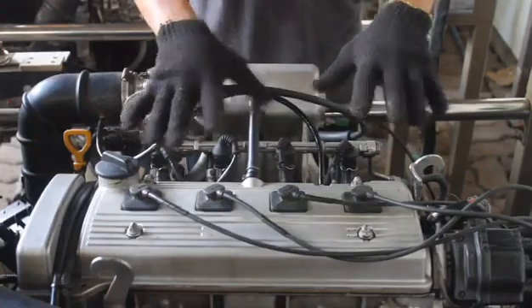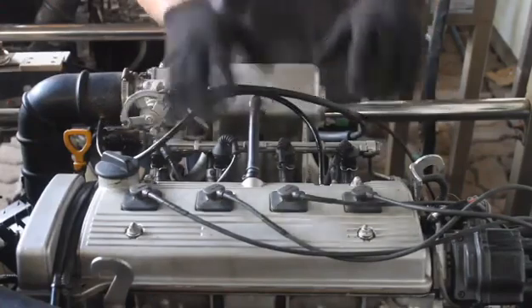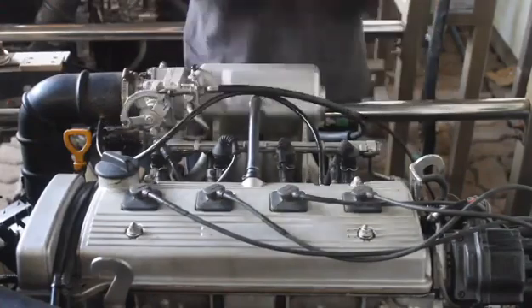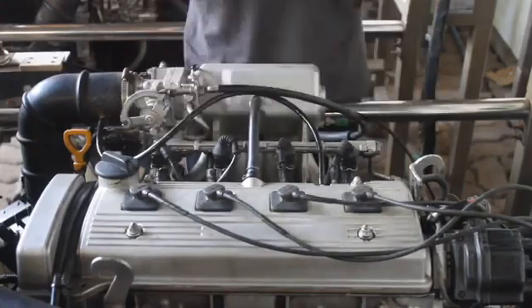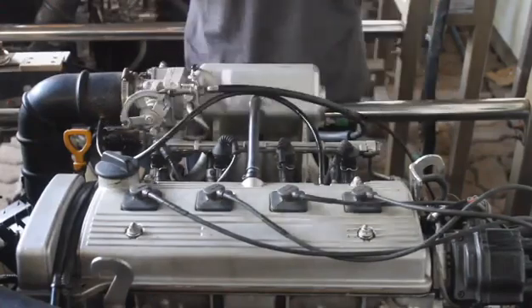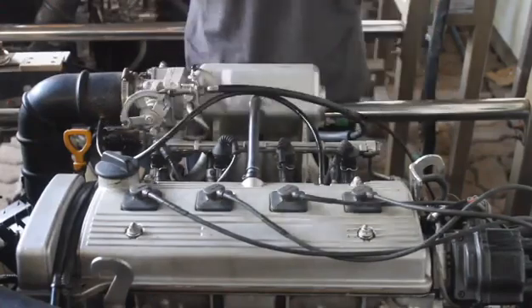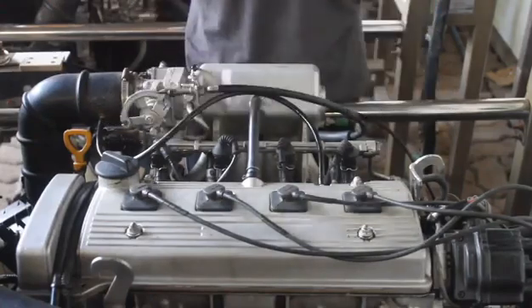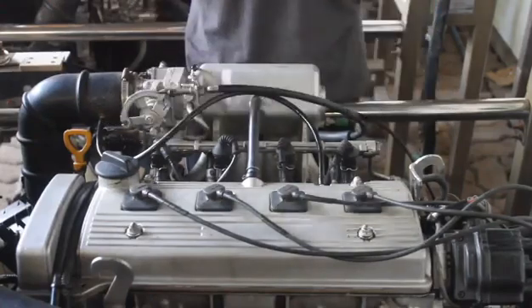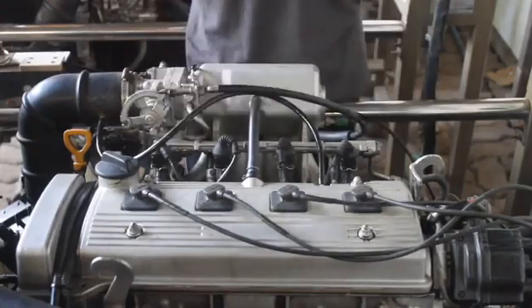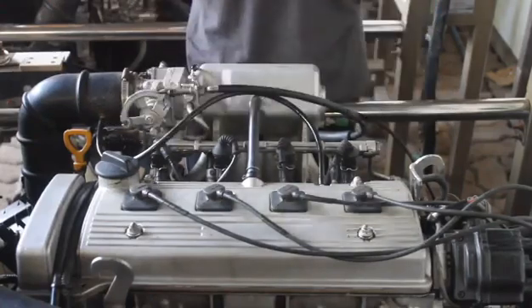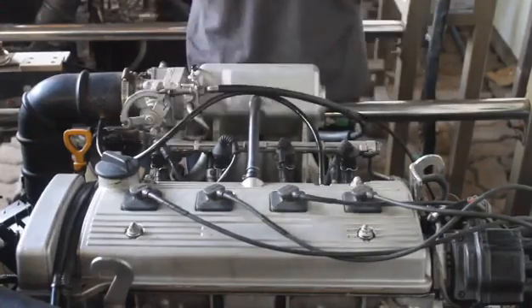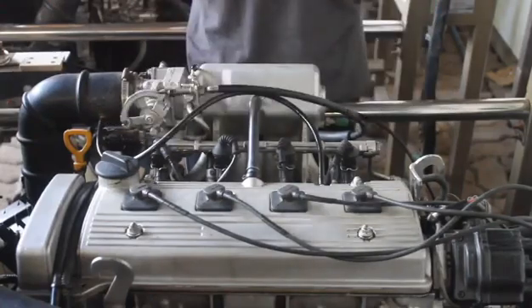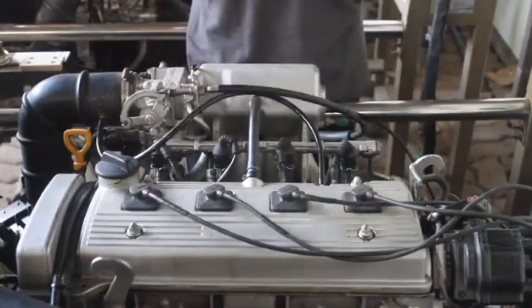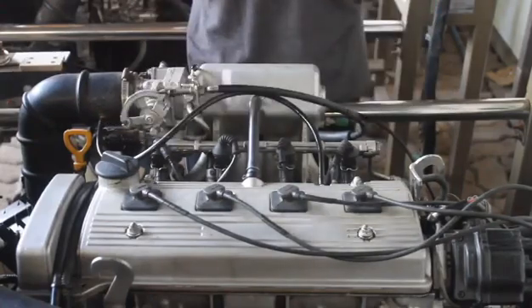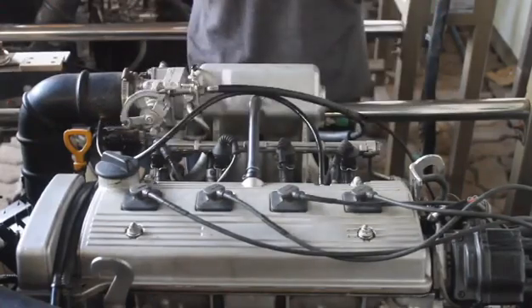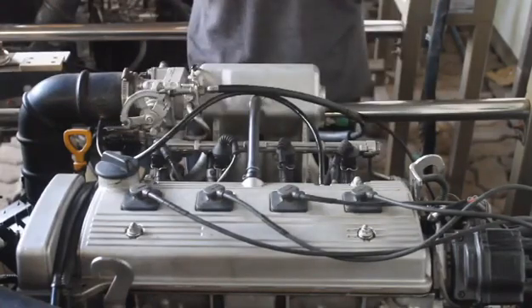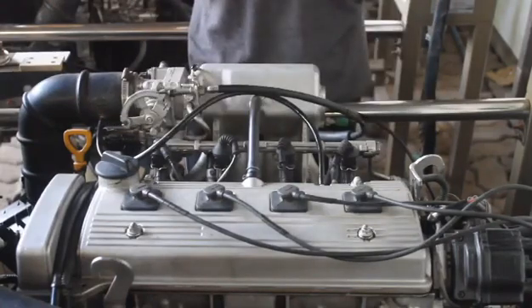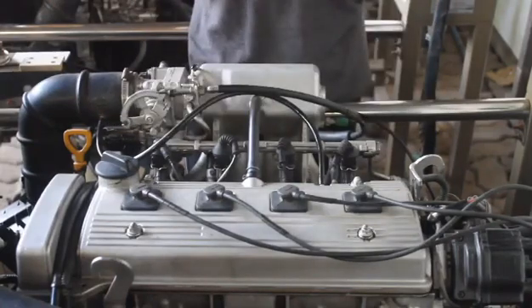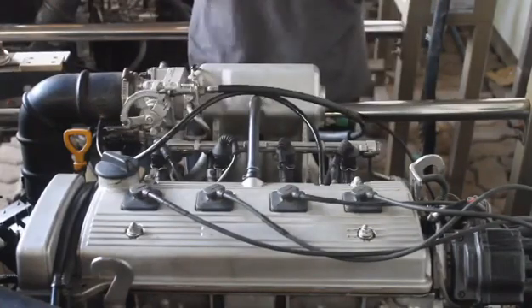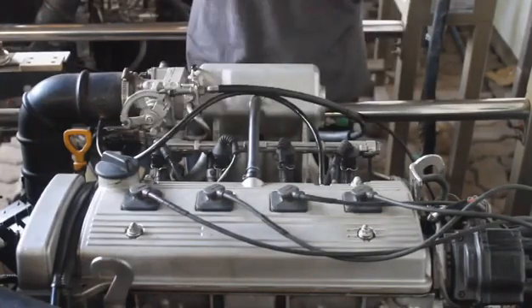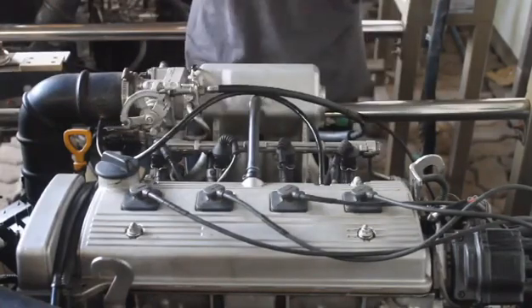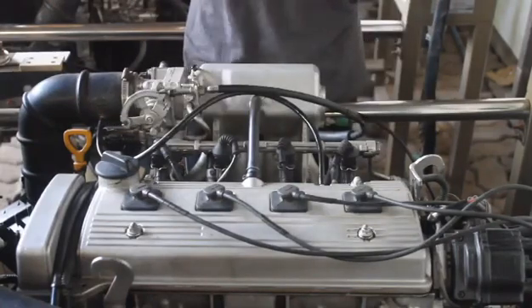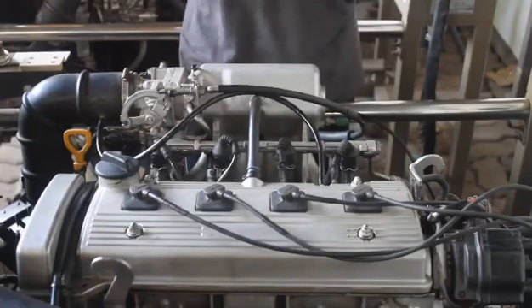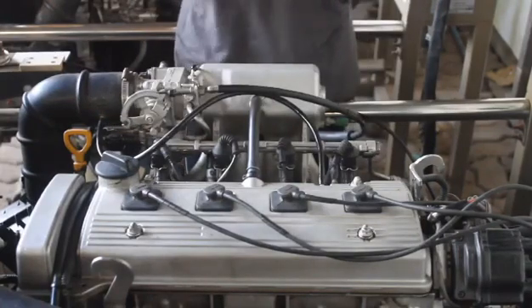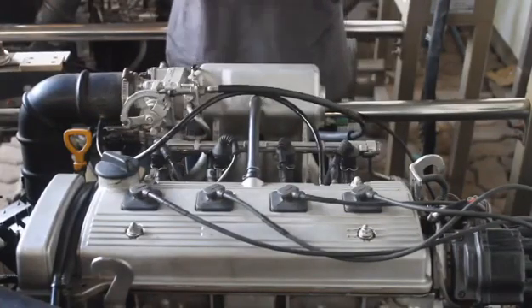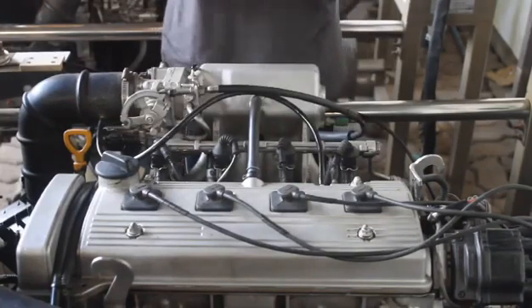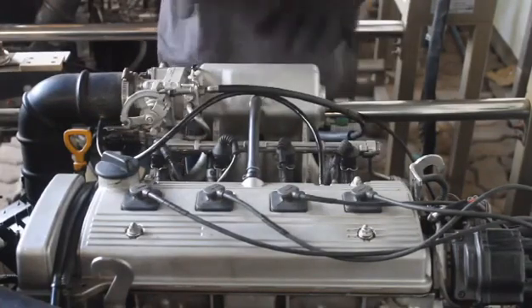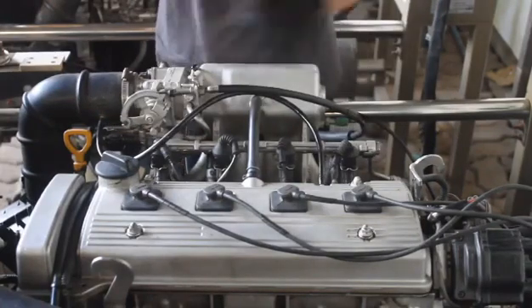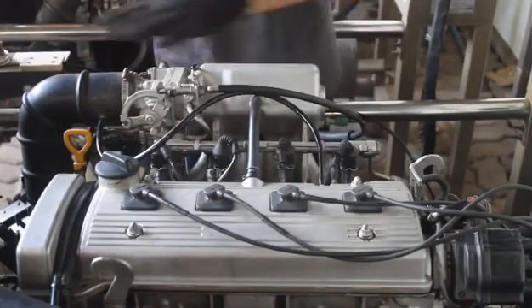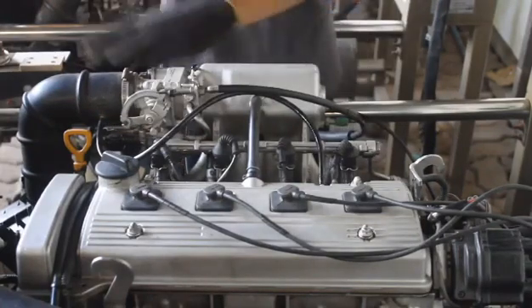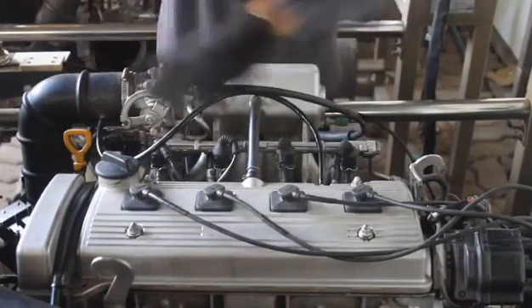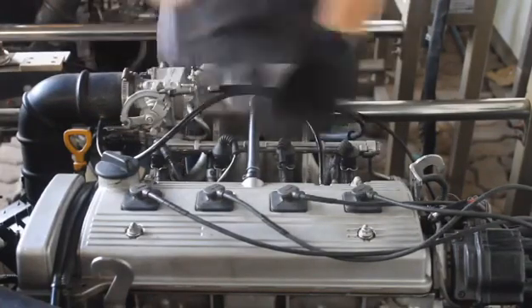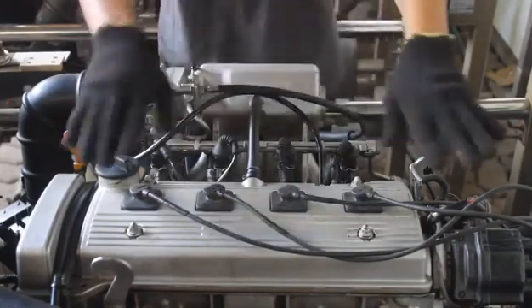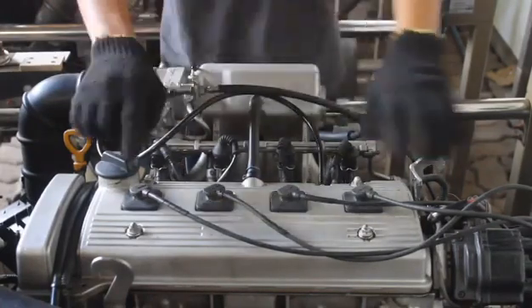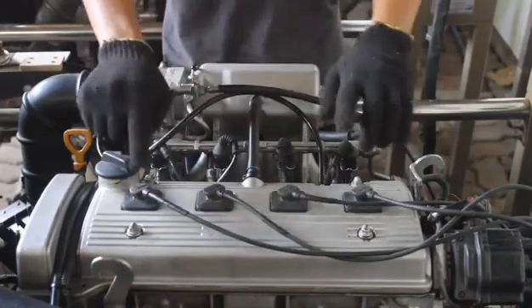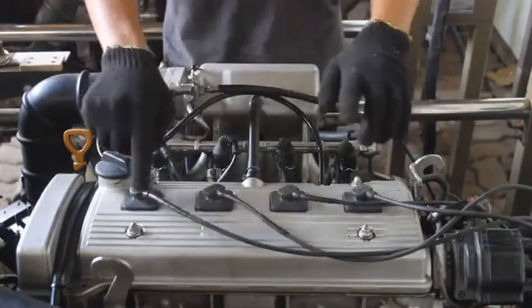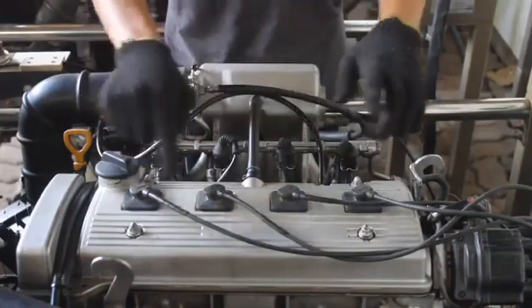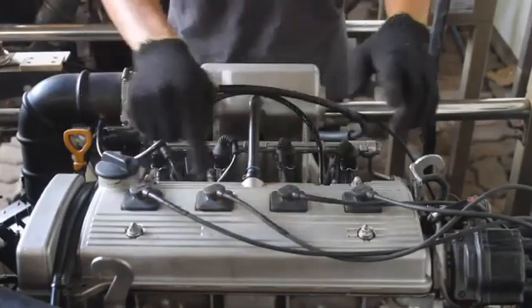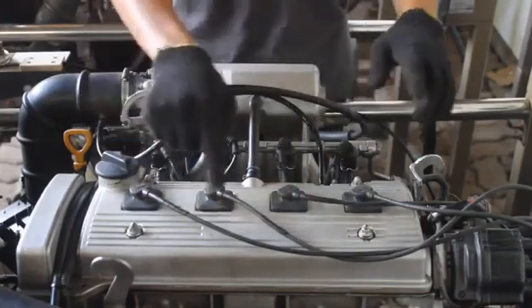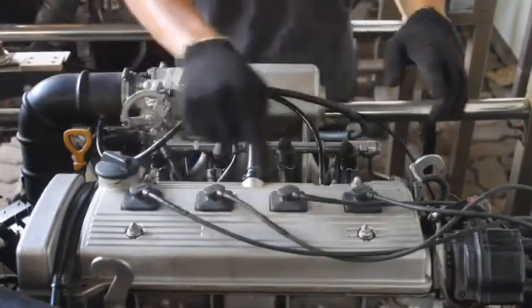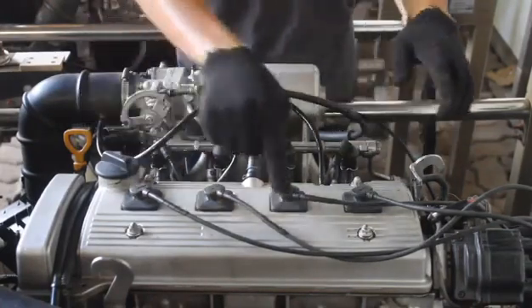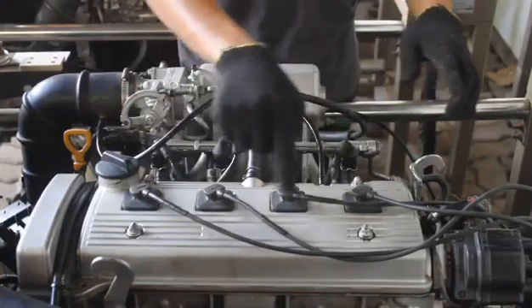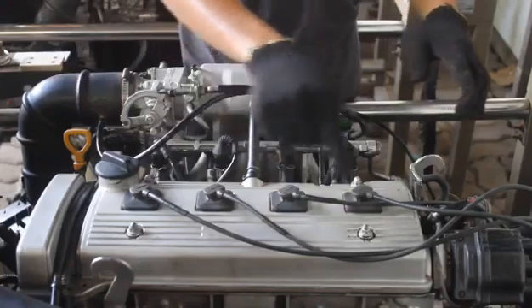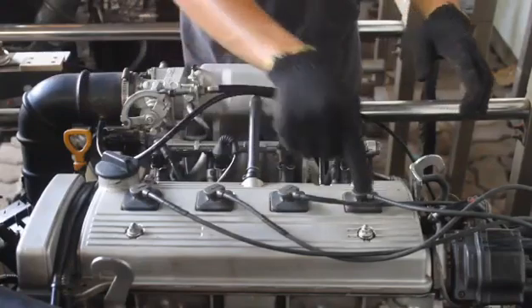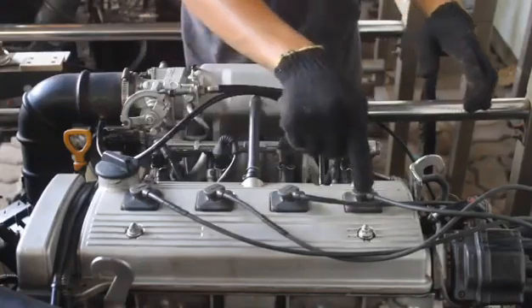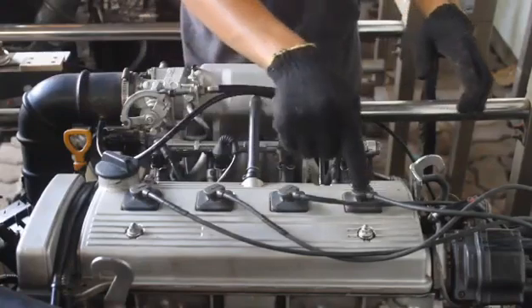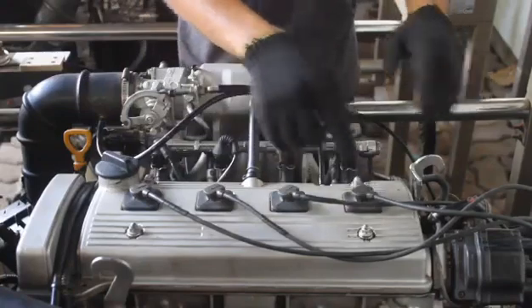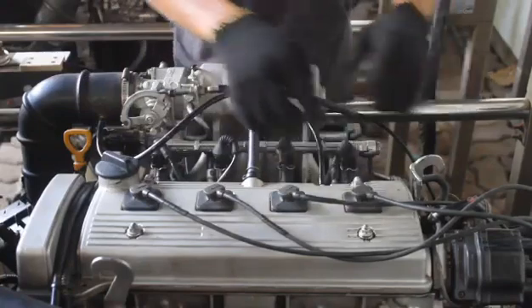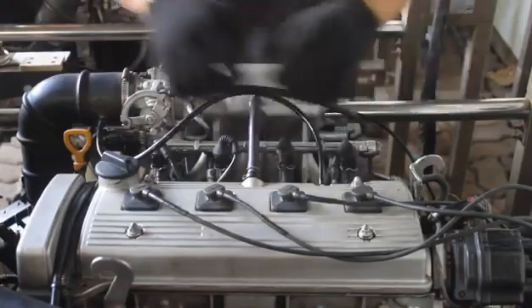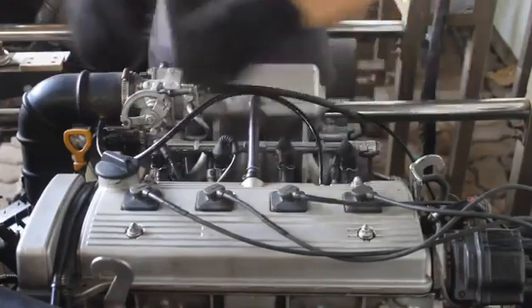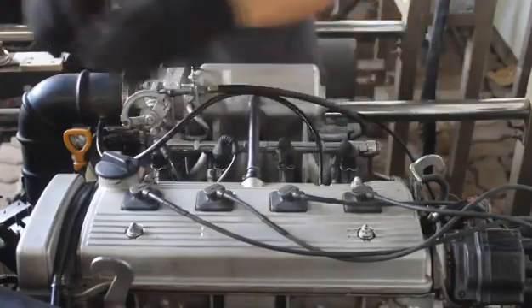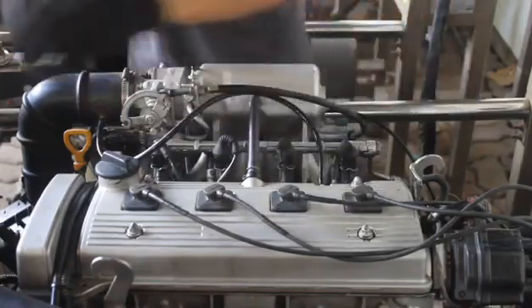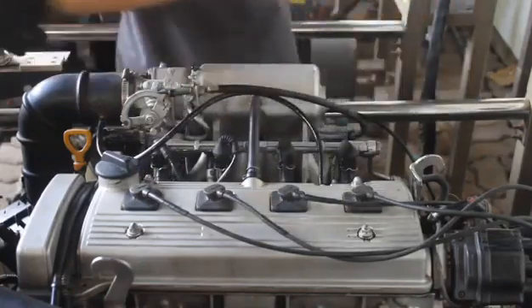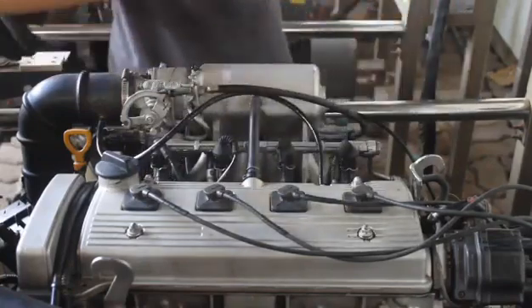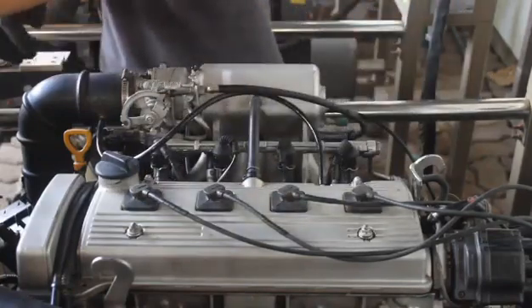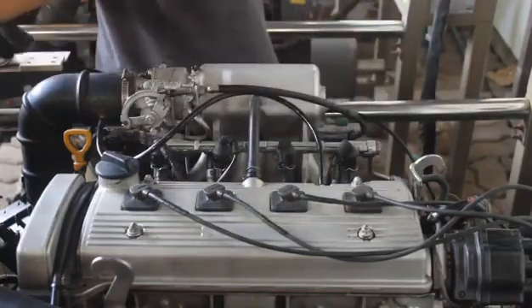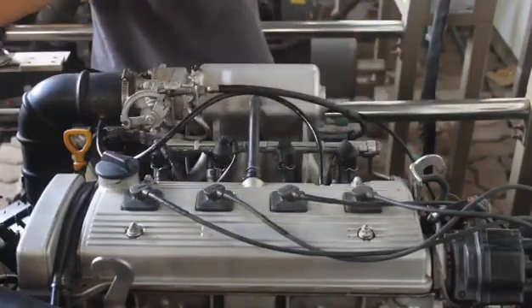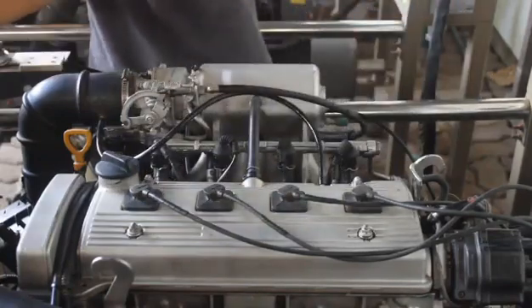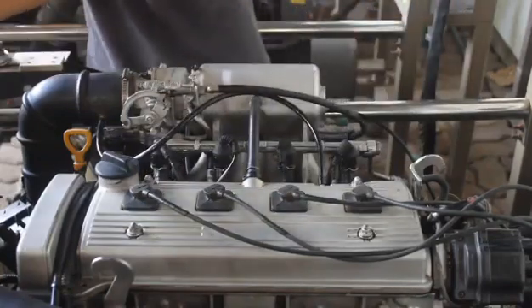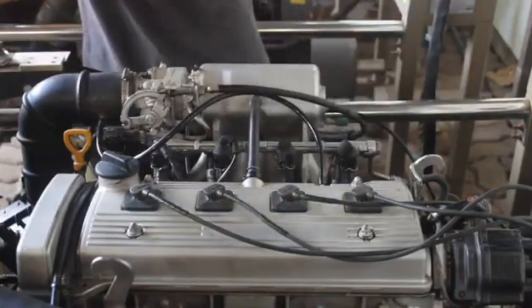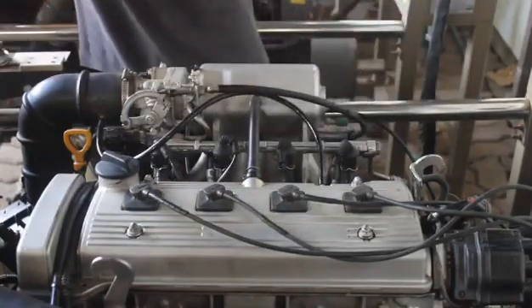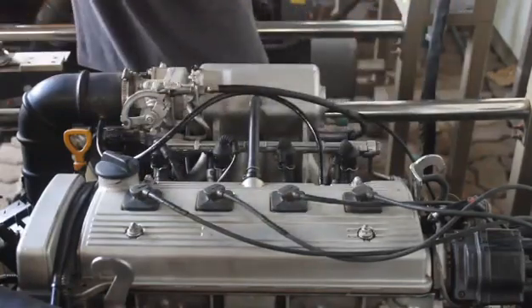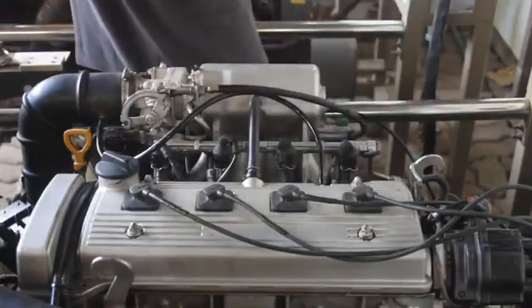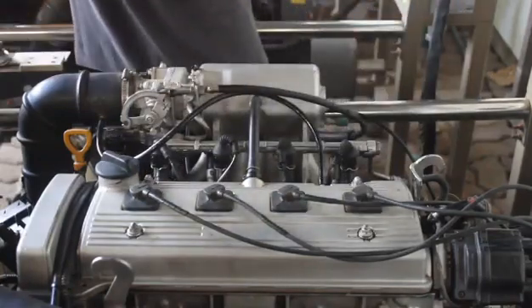First step: match the length of your old wires to the new ones. This will guide you to organize the wires correctly.